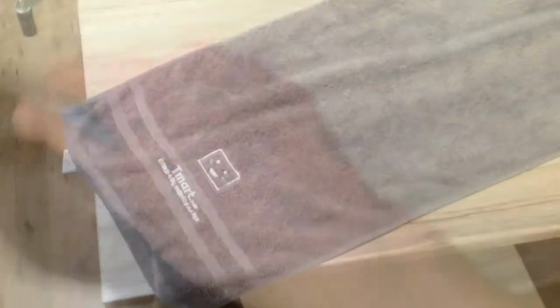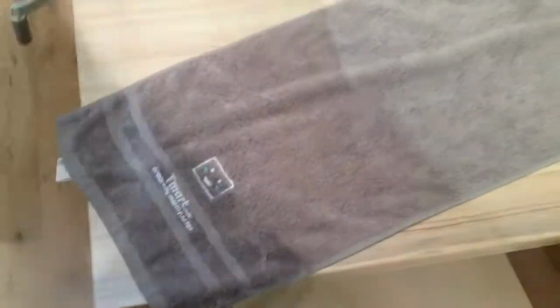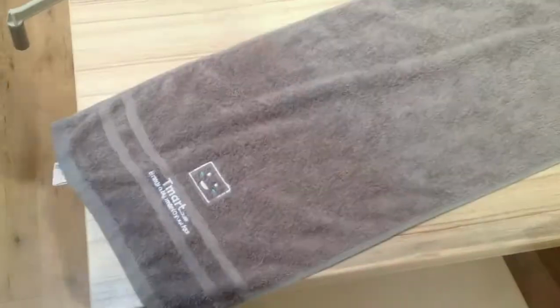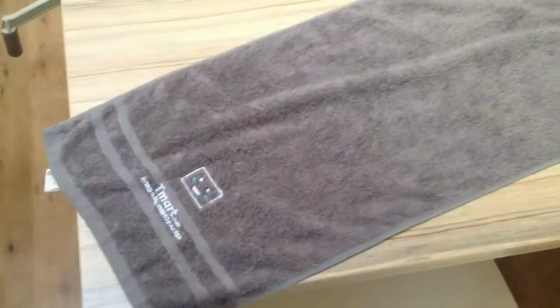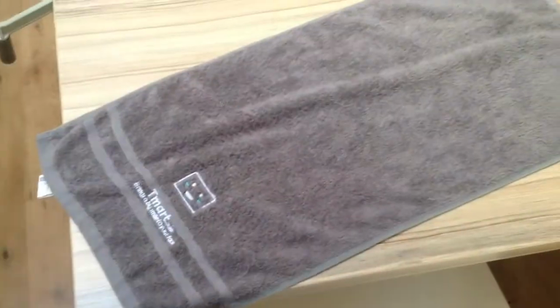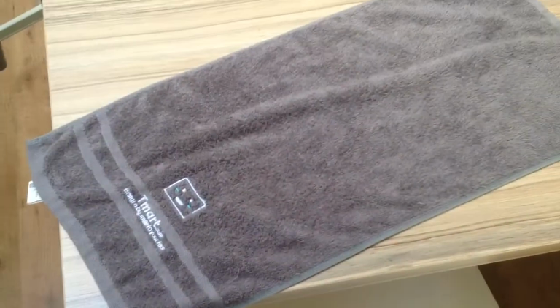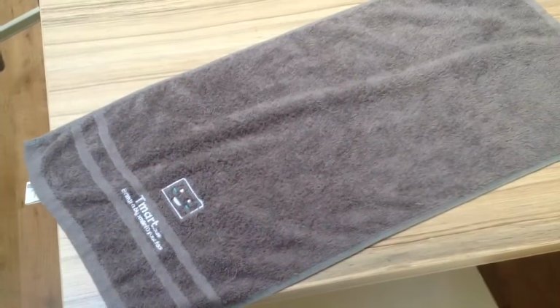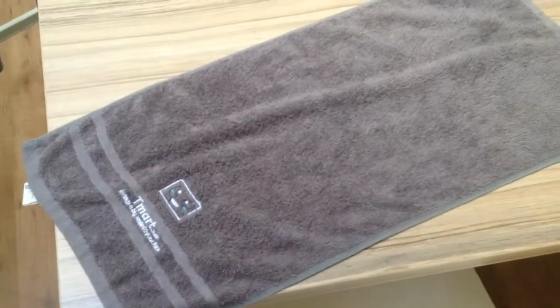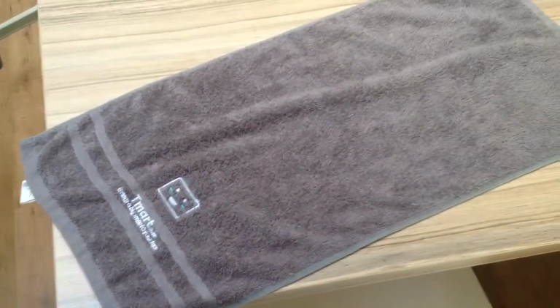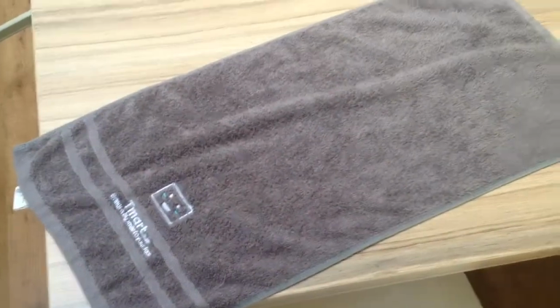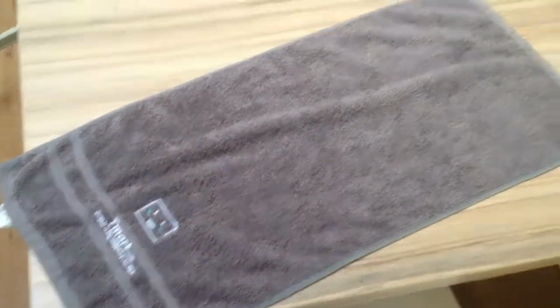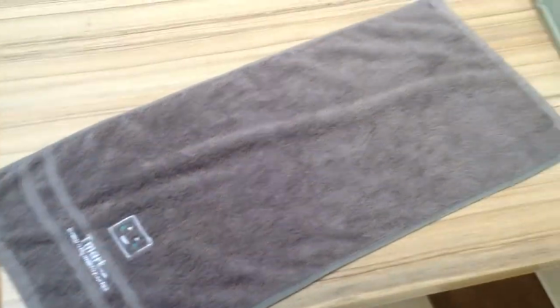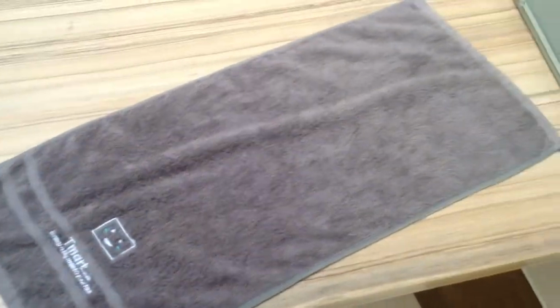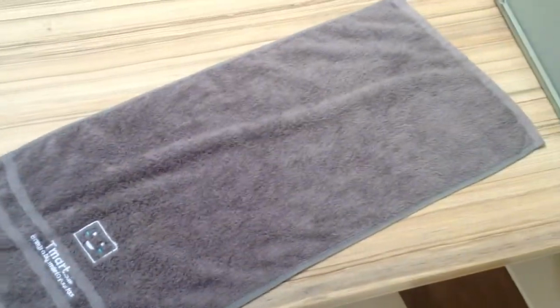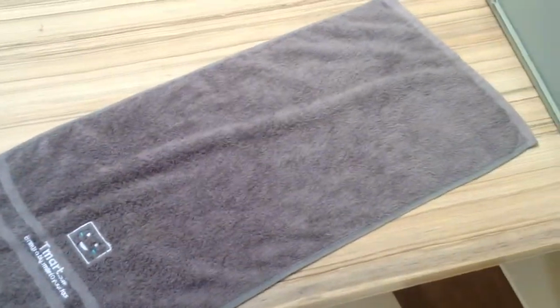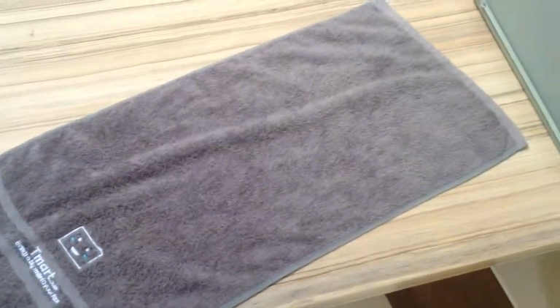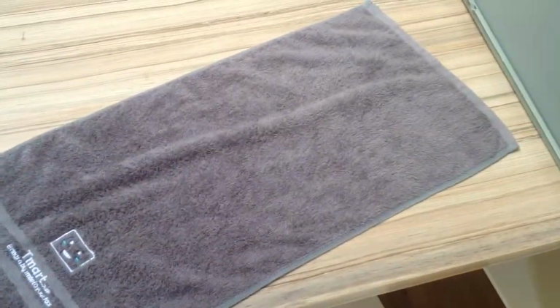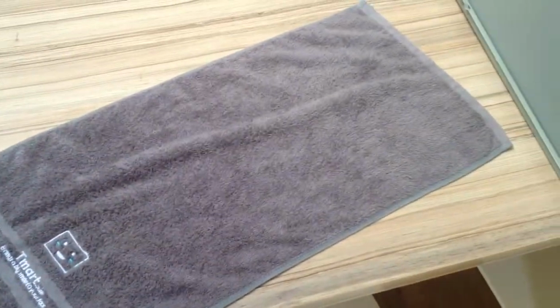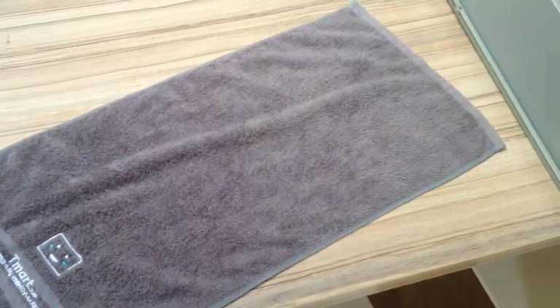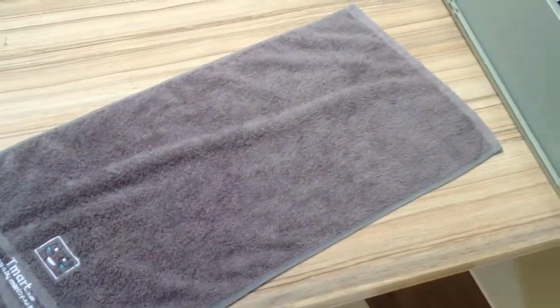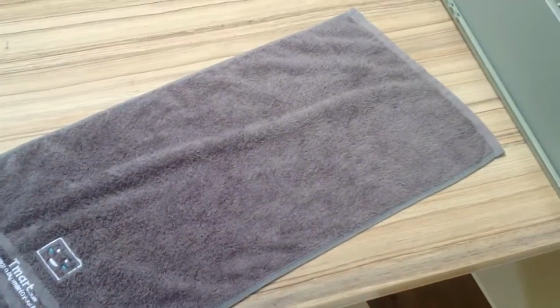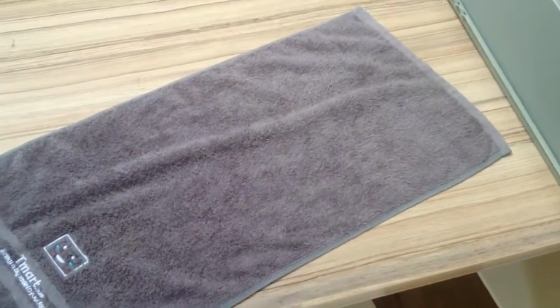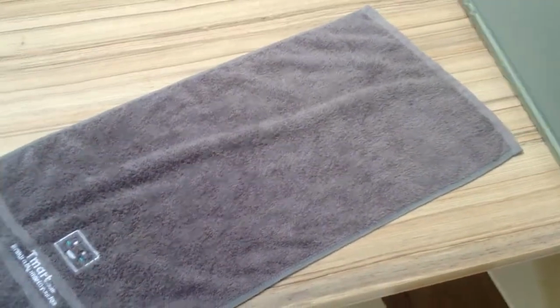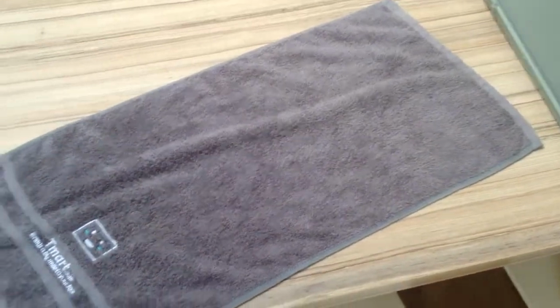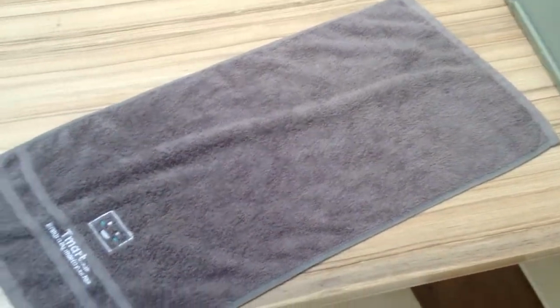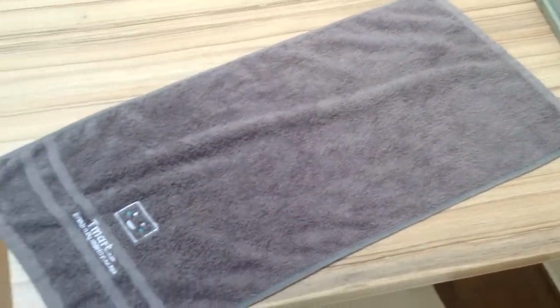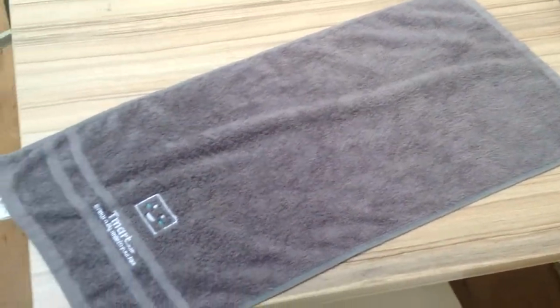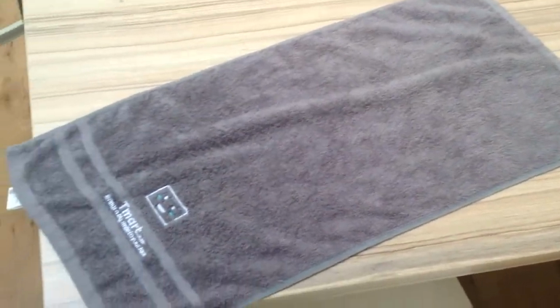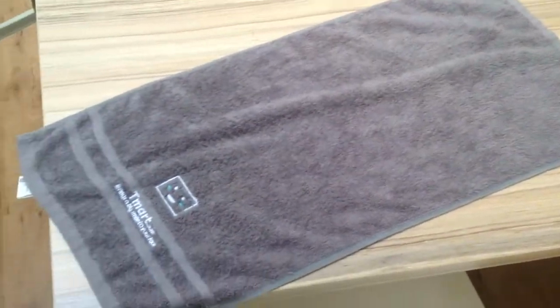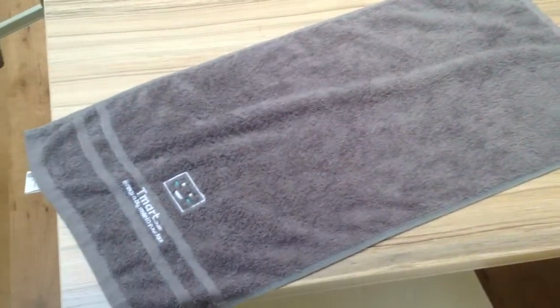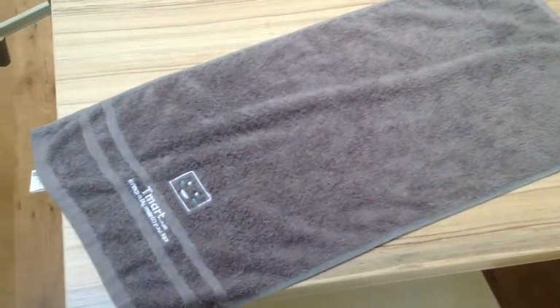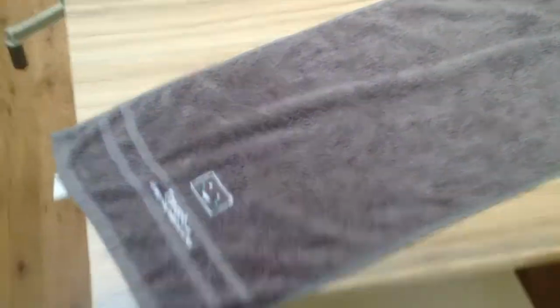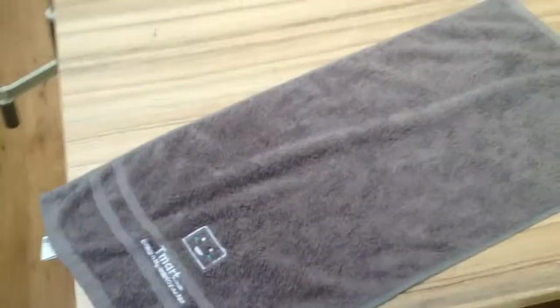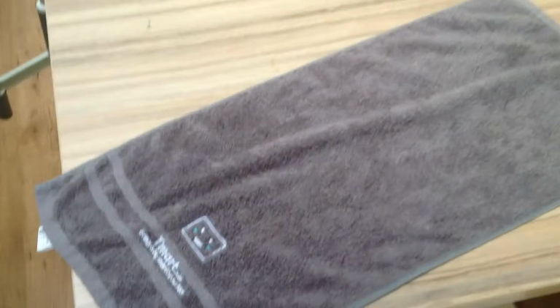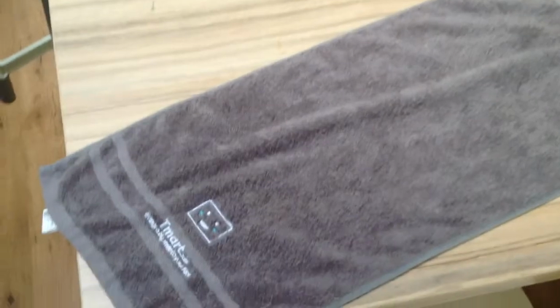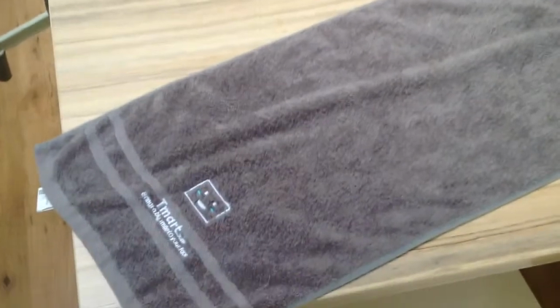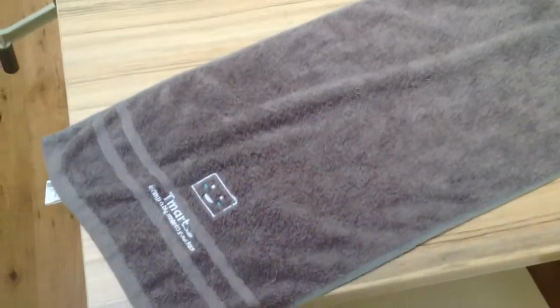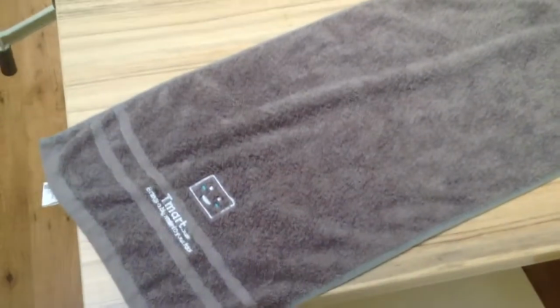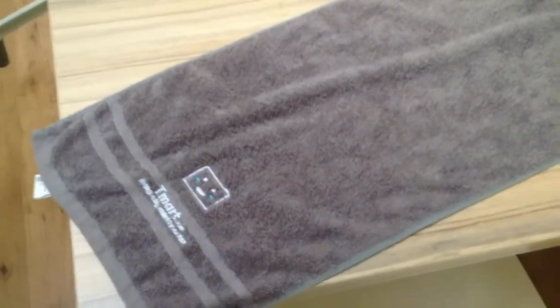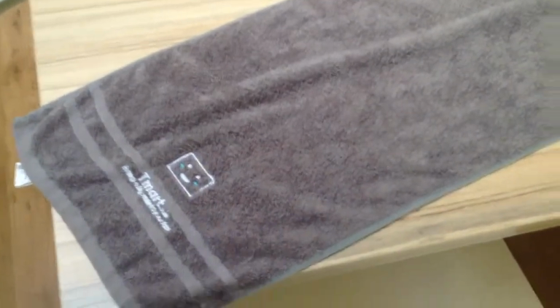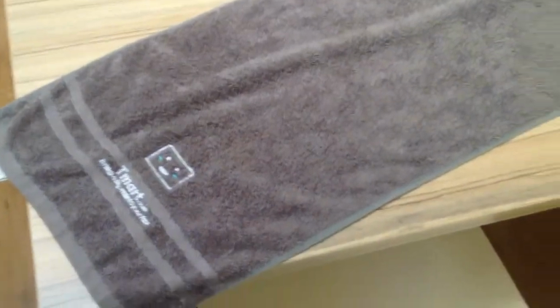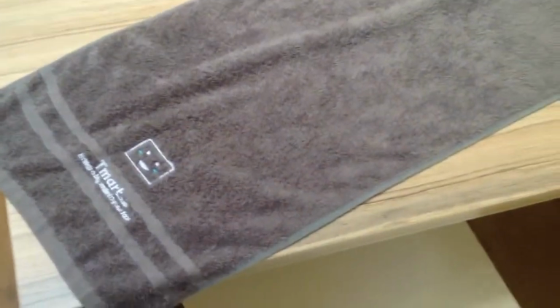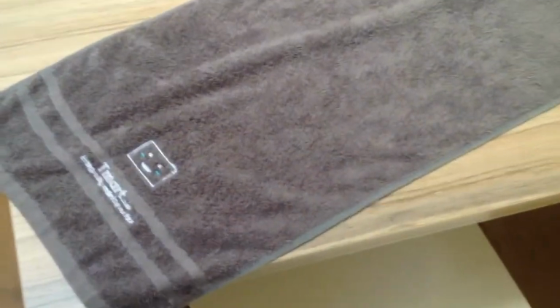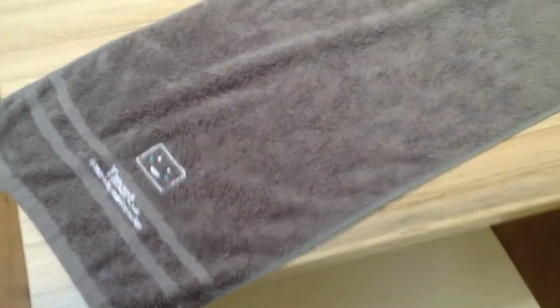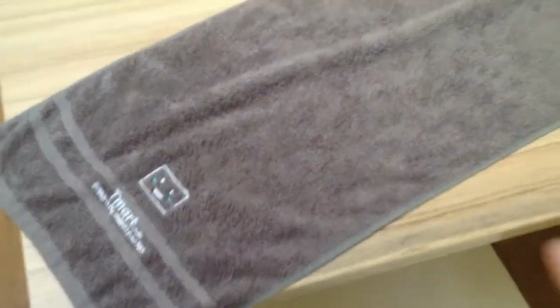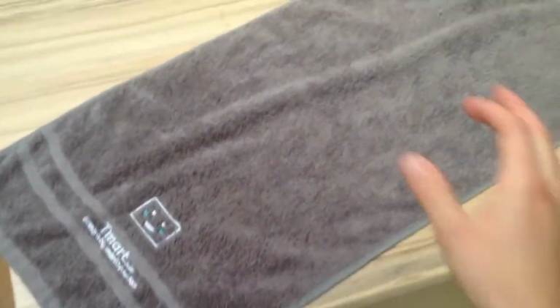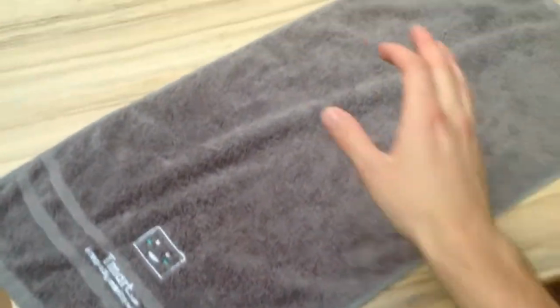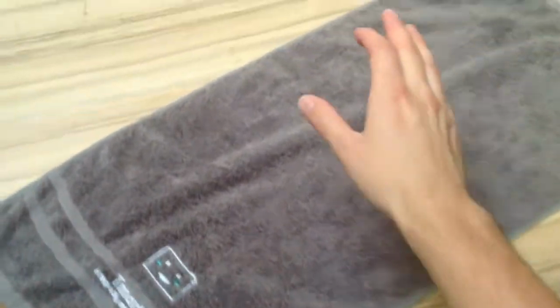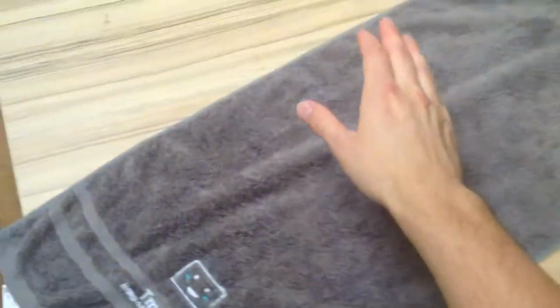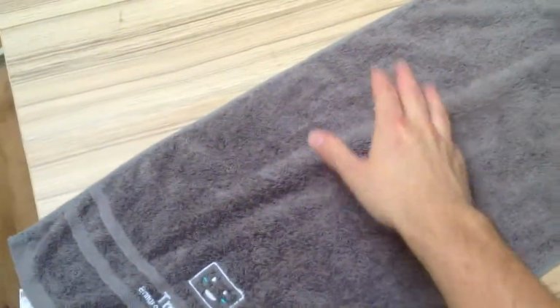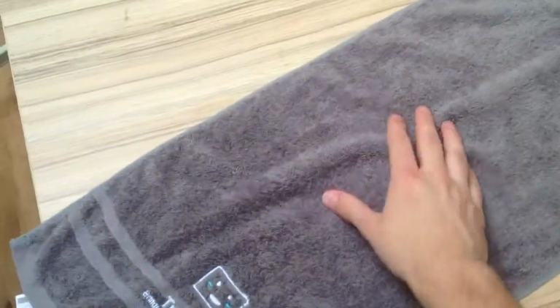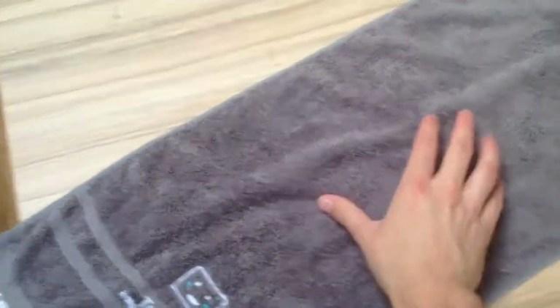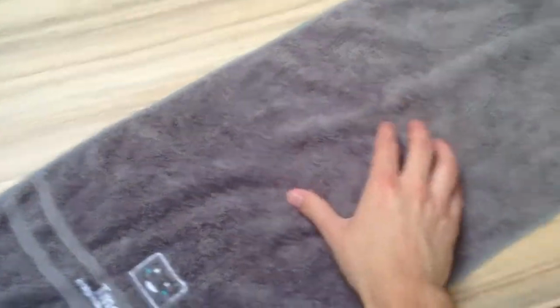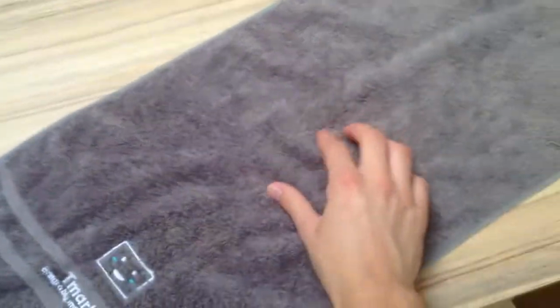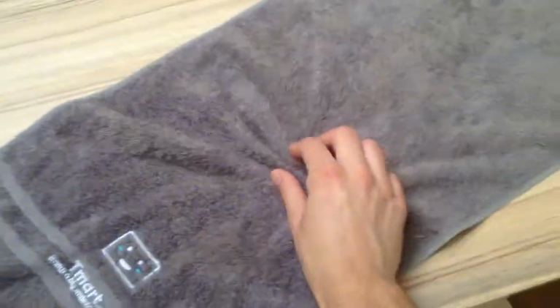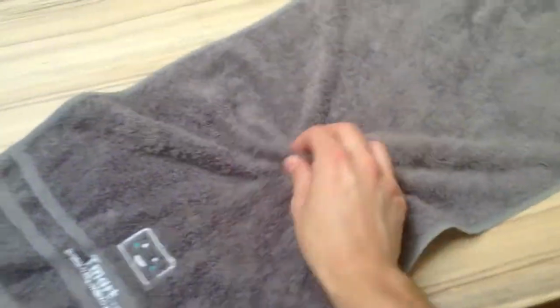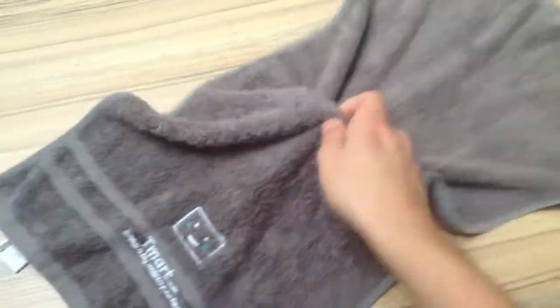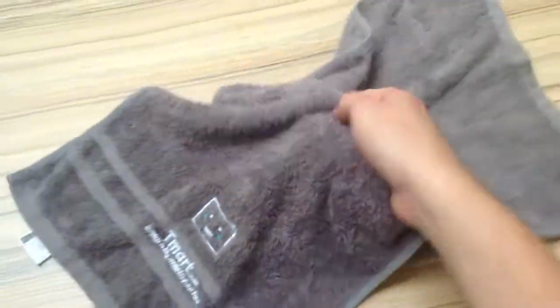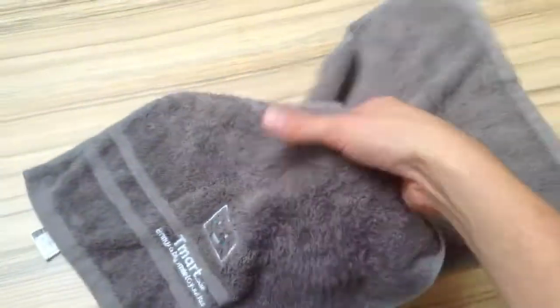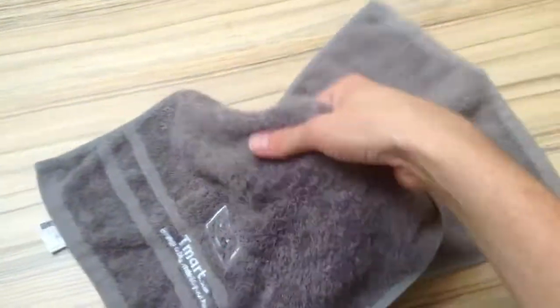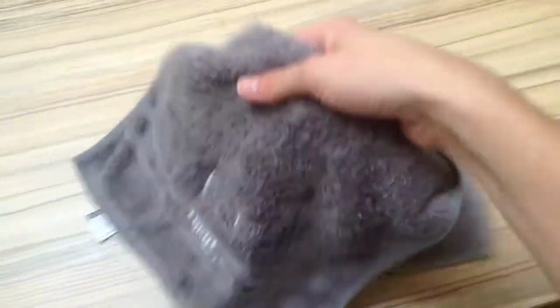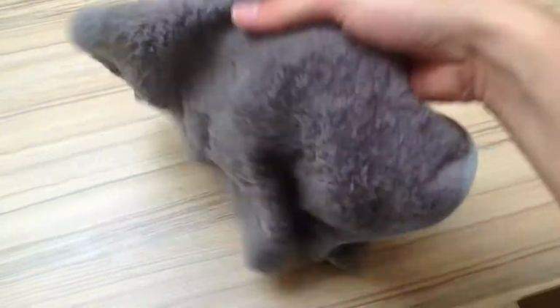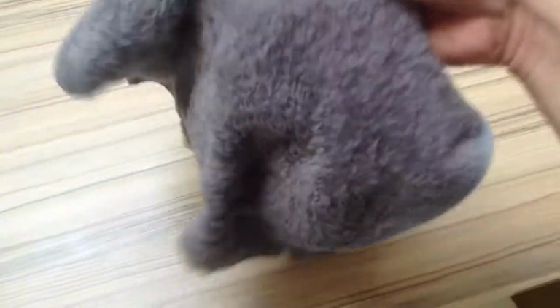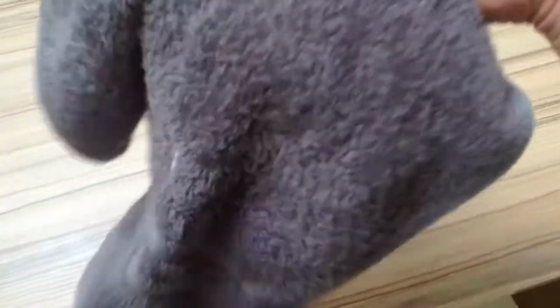This is the towel unfolded. It's not that big, but it's an ideal towel for guests in the bathroom — it's an ideal guest towel.